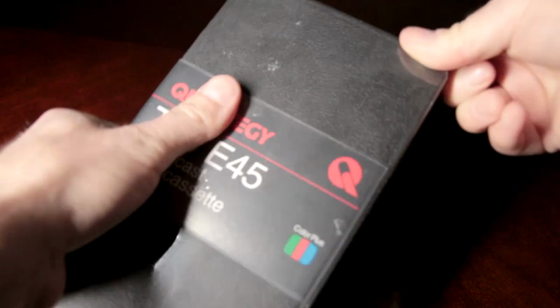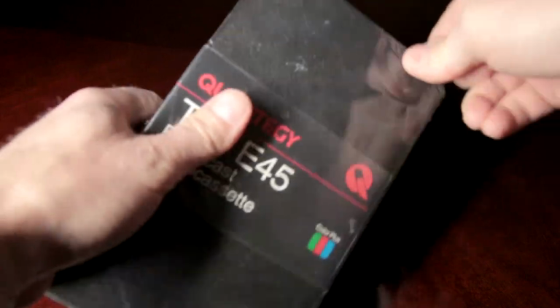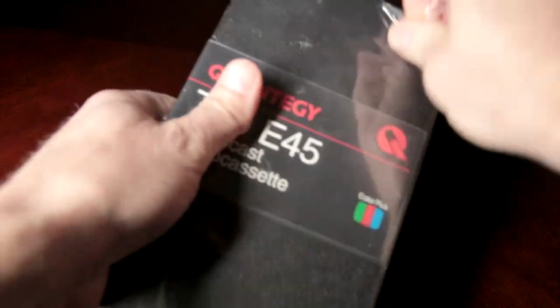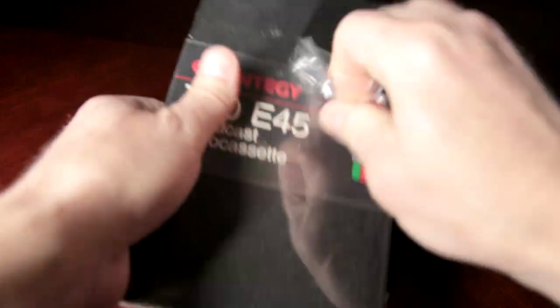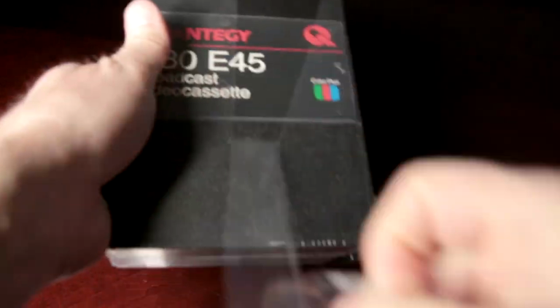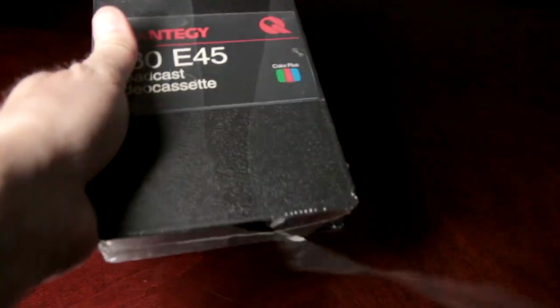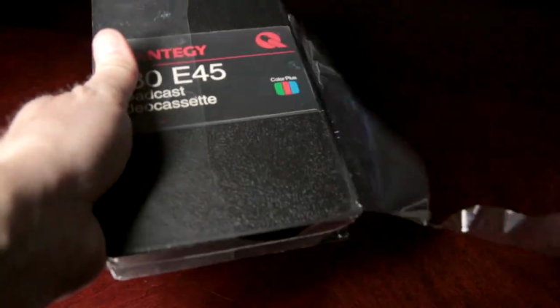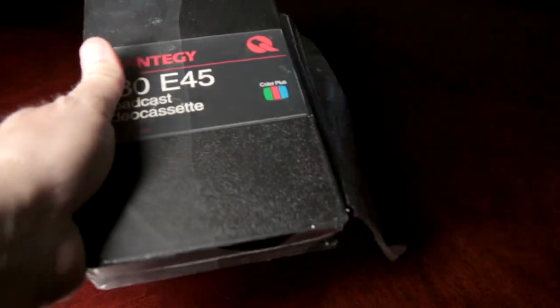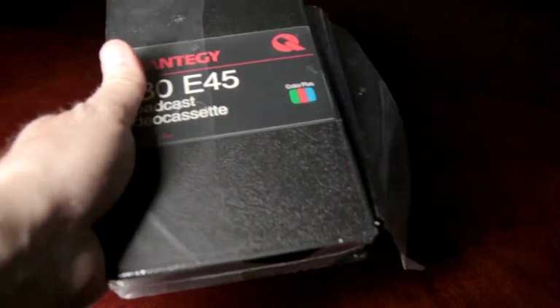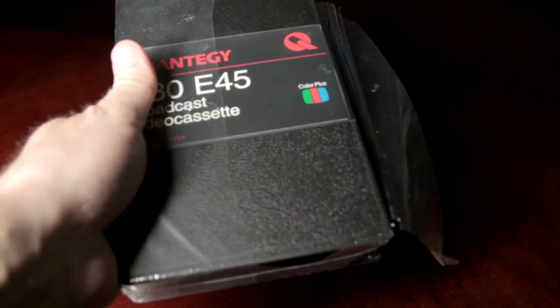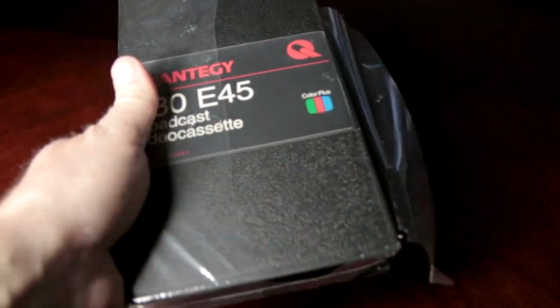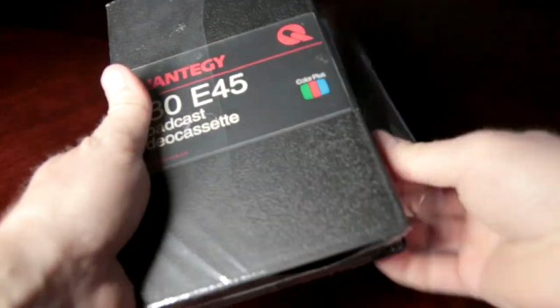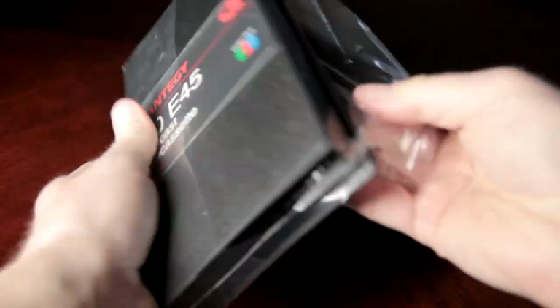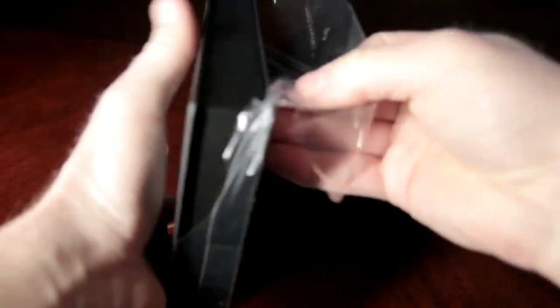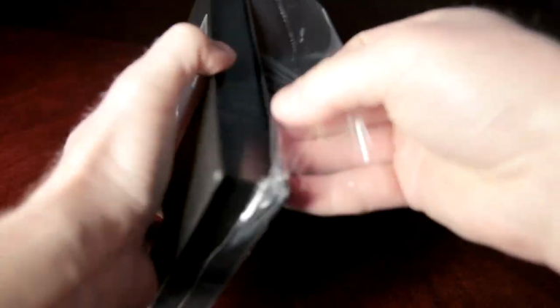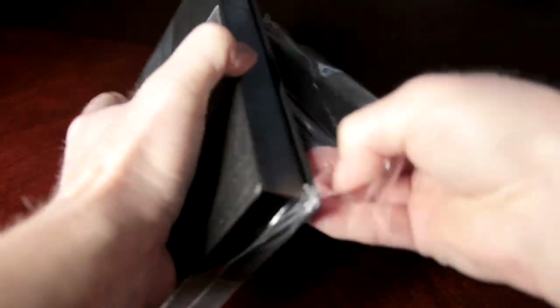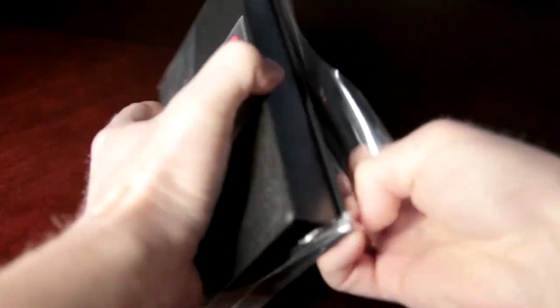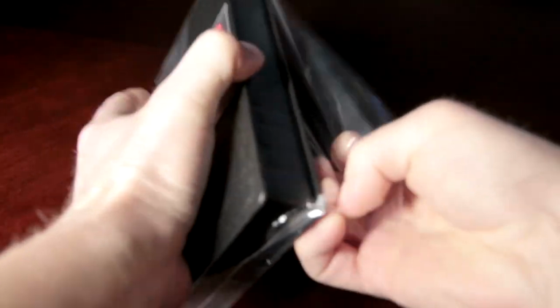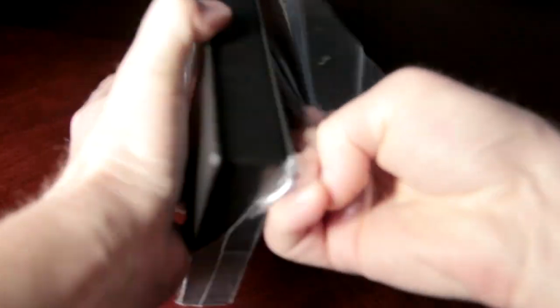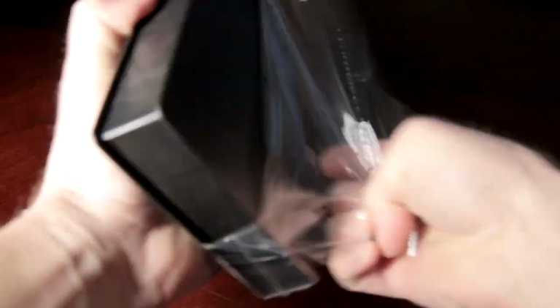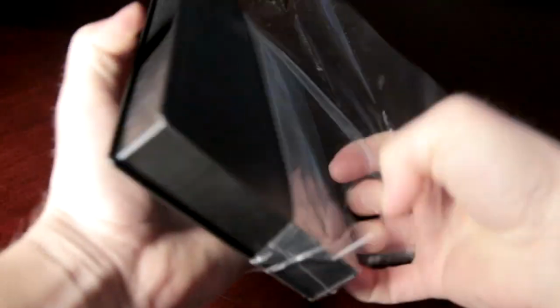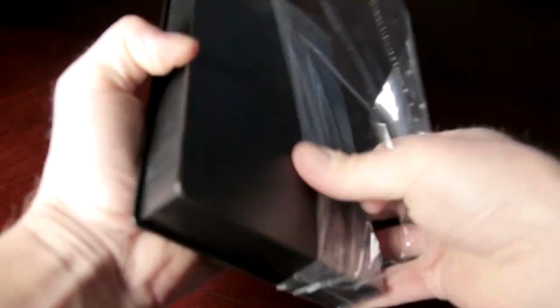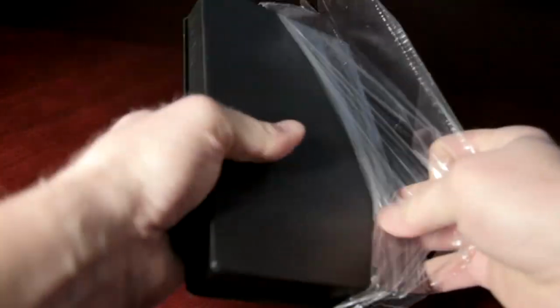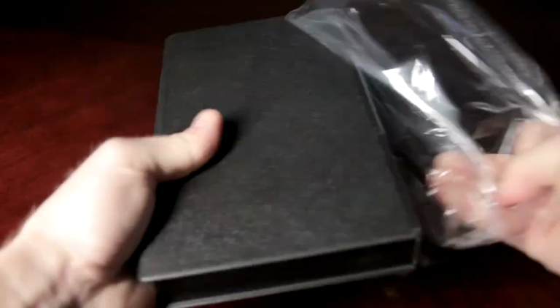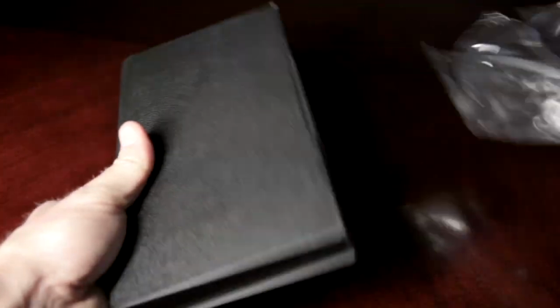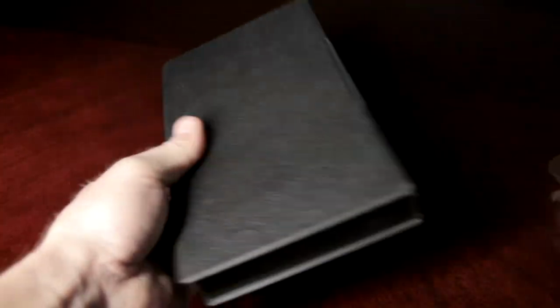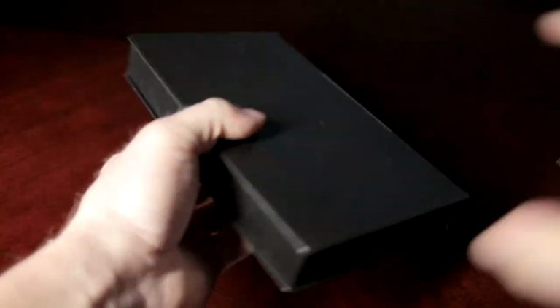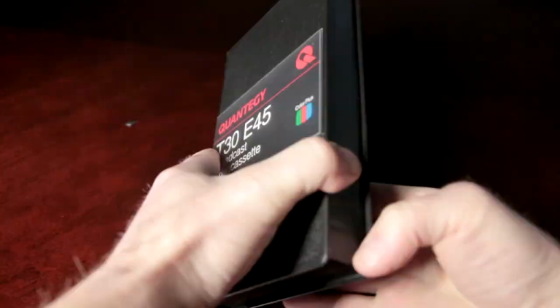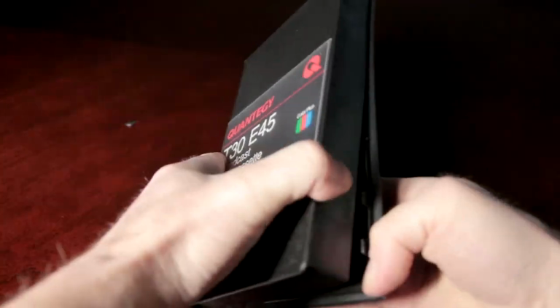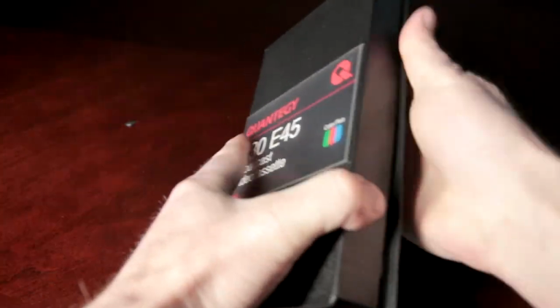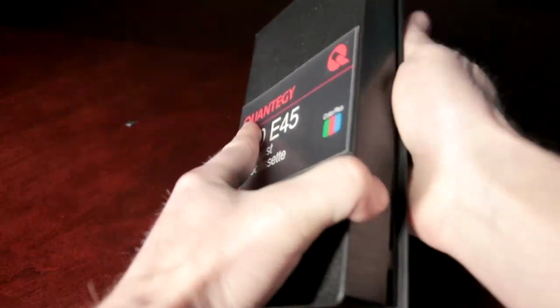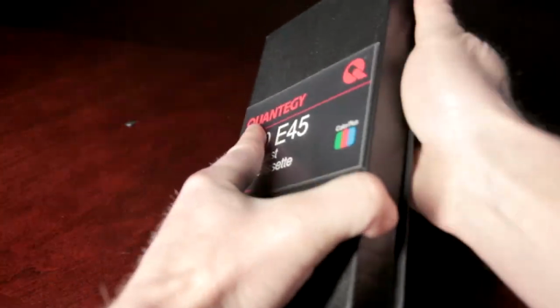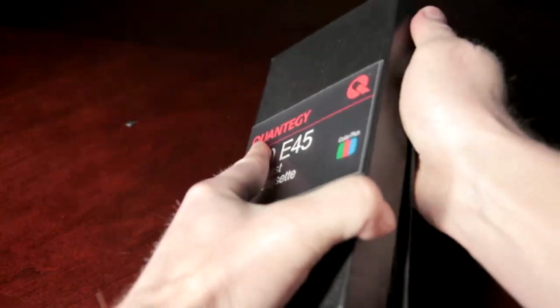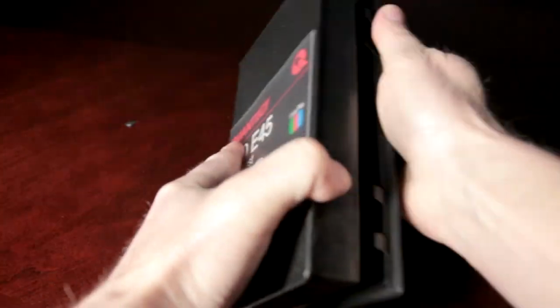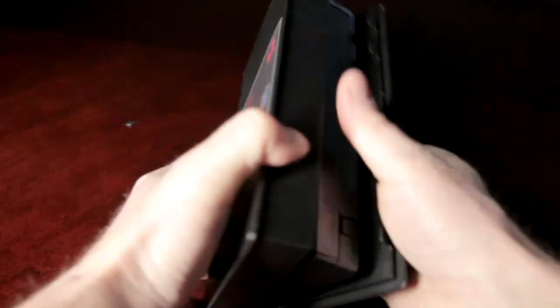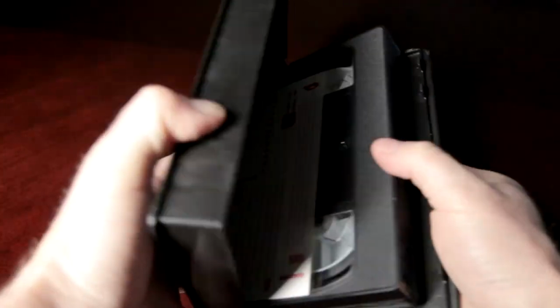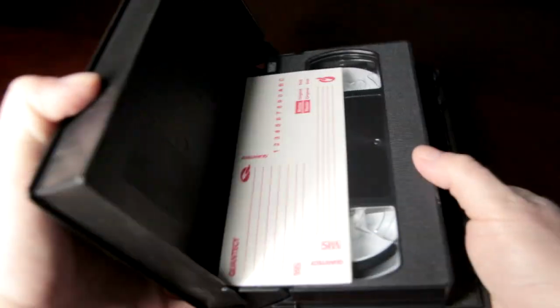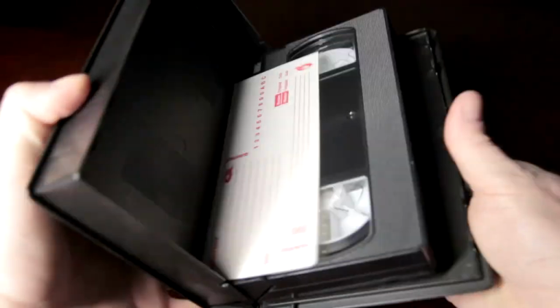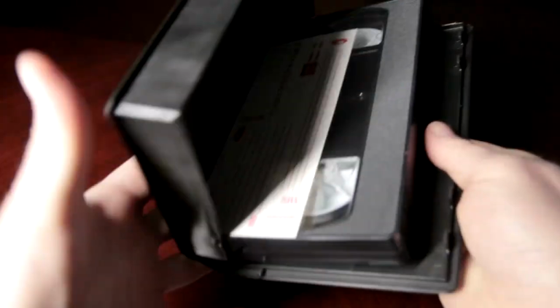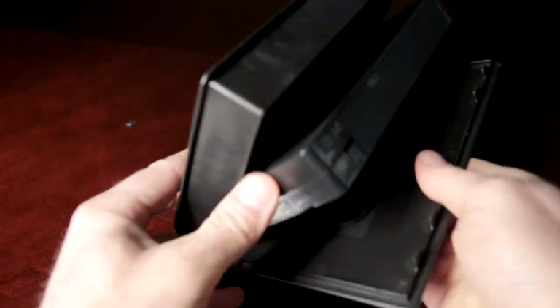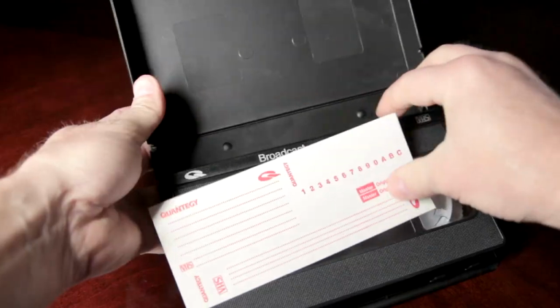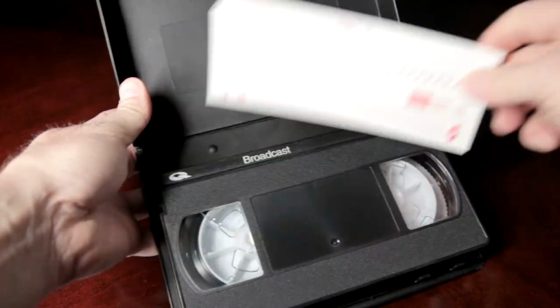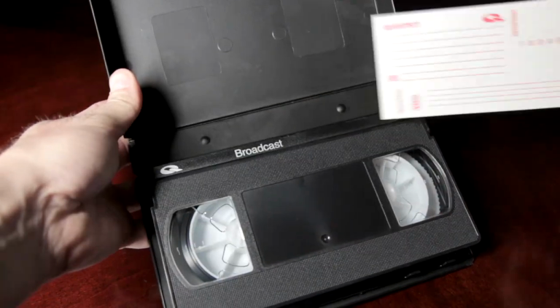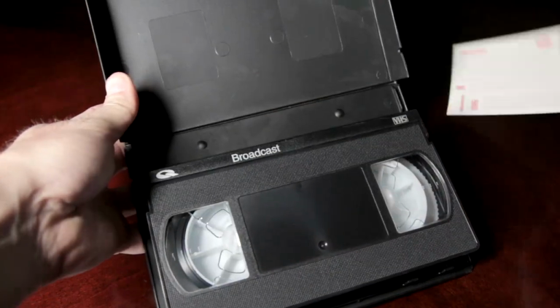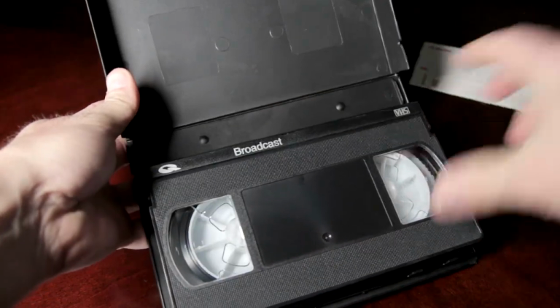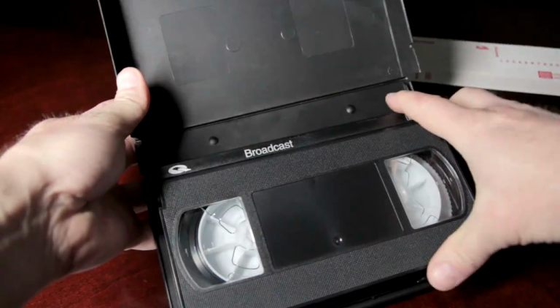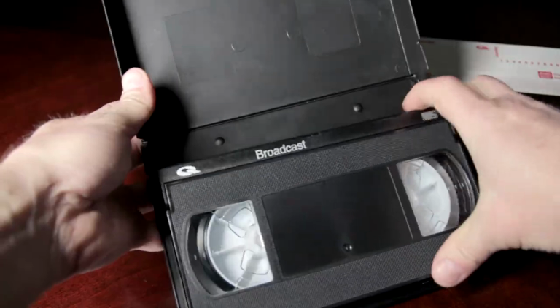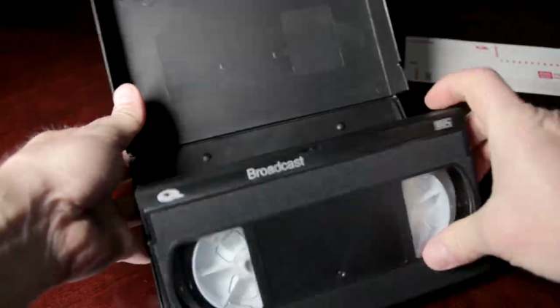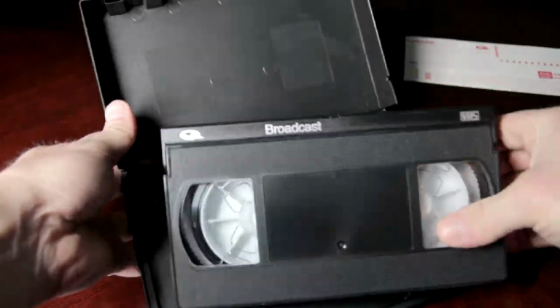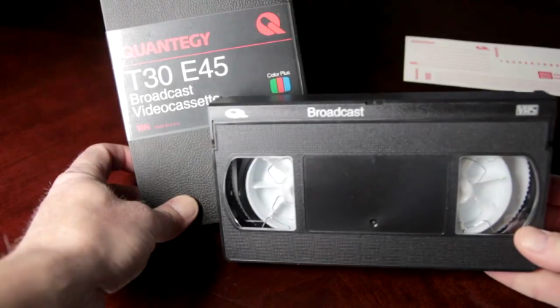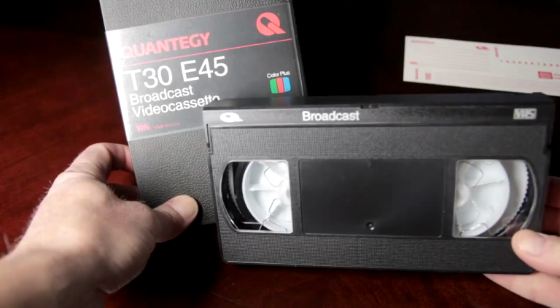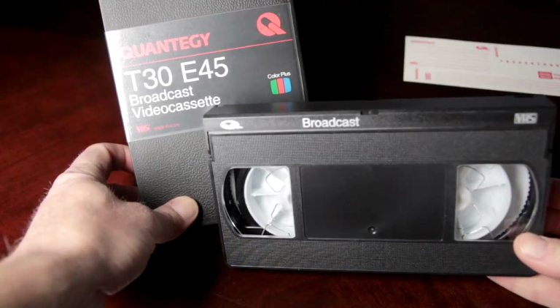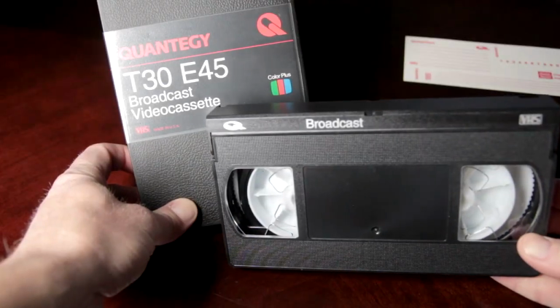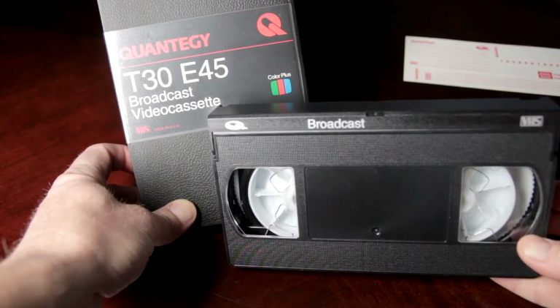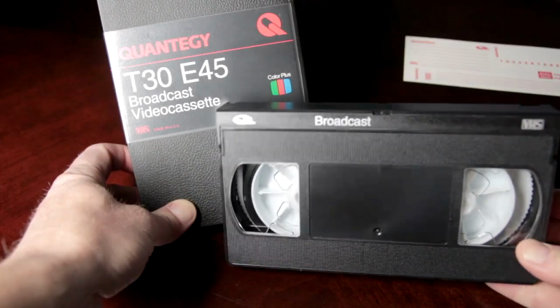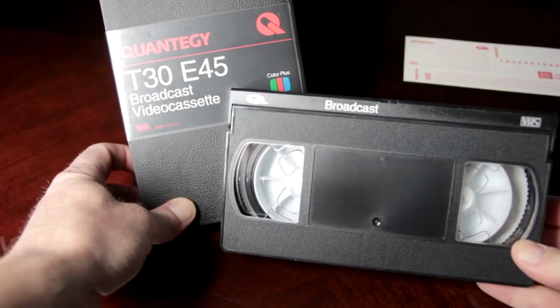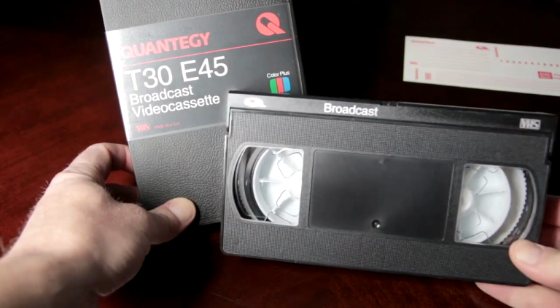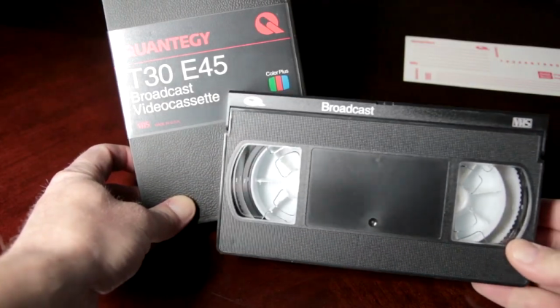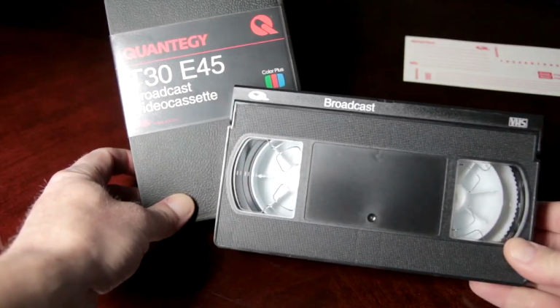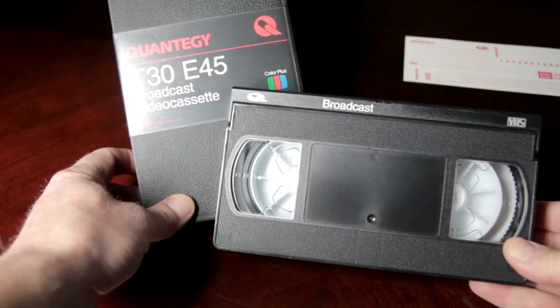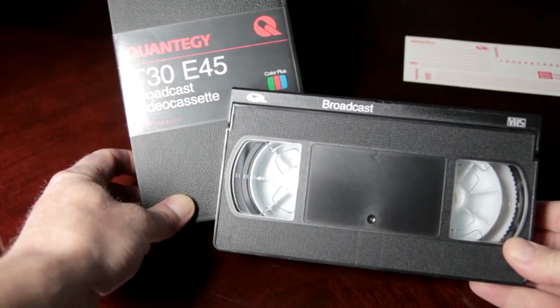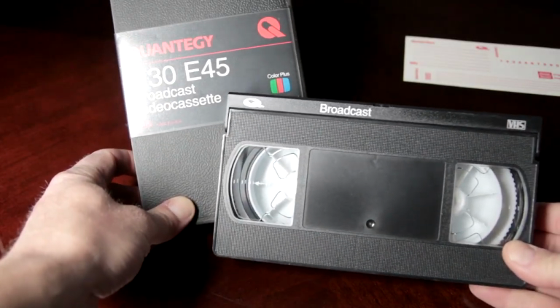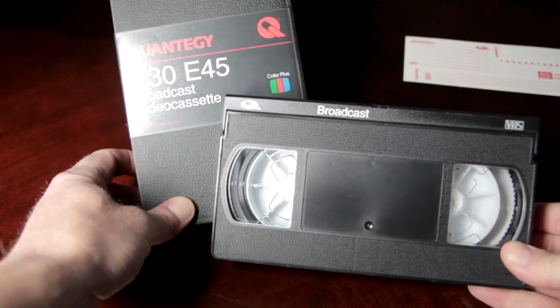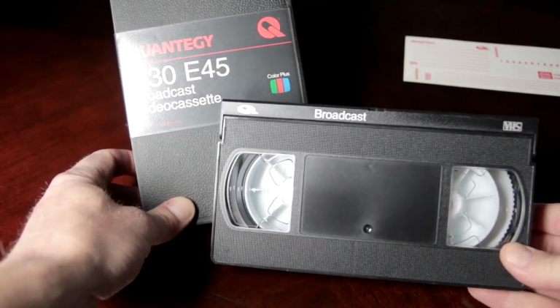If you tape a digital TV program on VHS, how bad will it look? Stick around to find out.